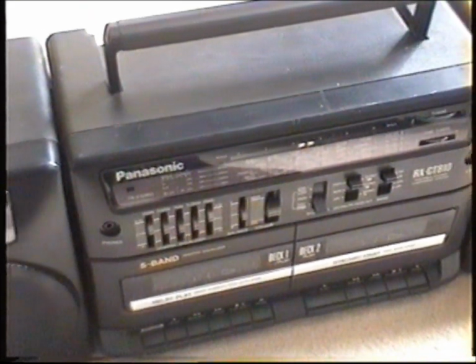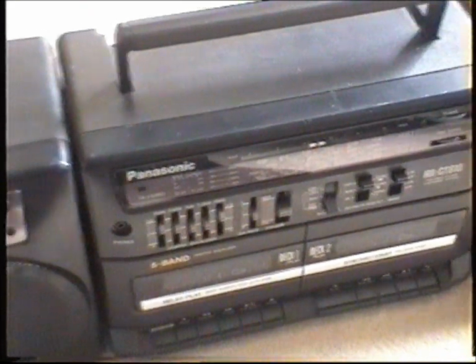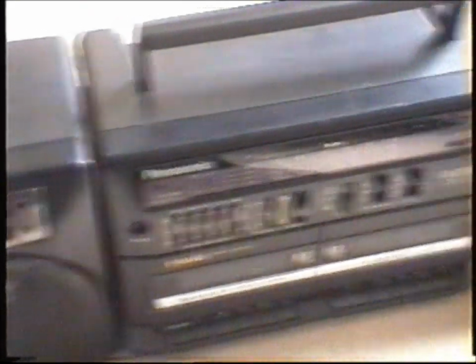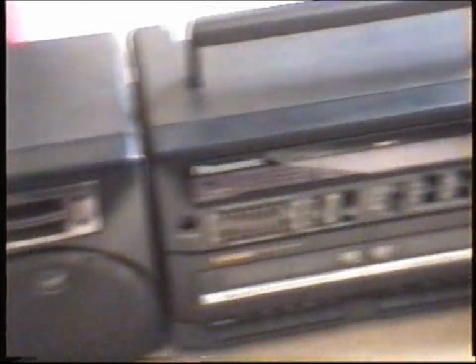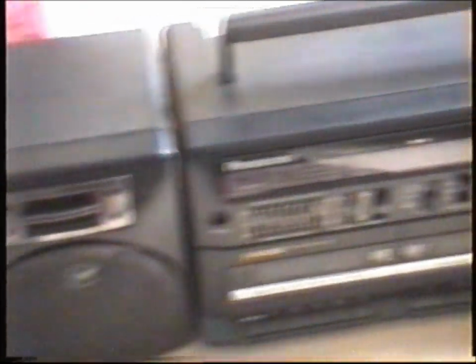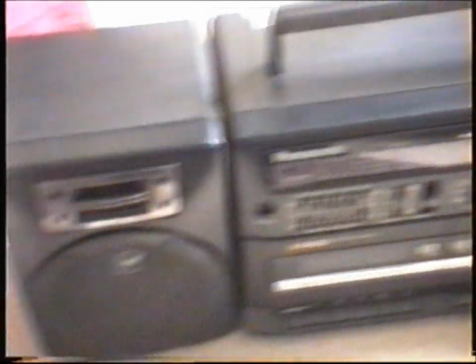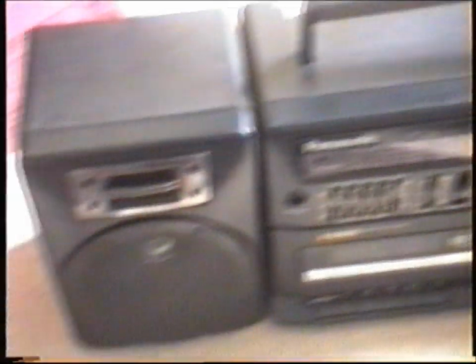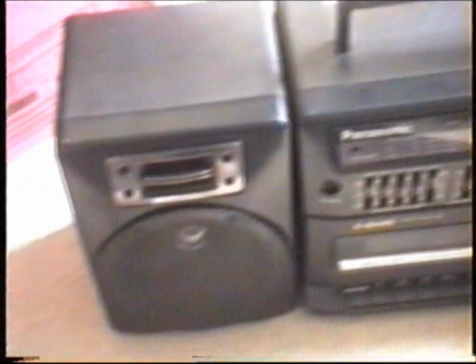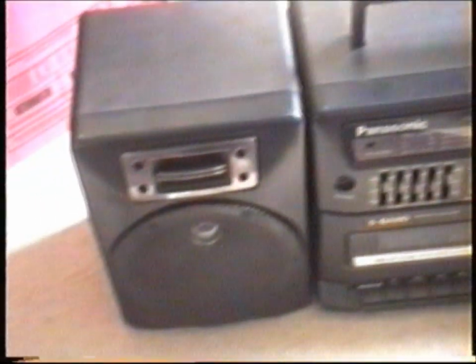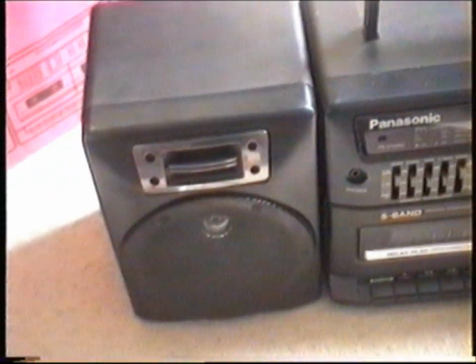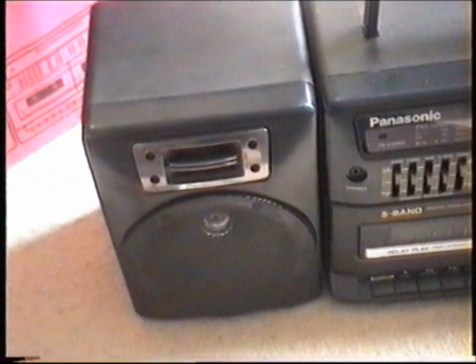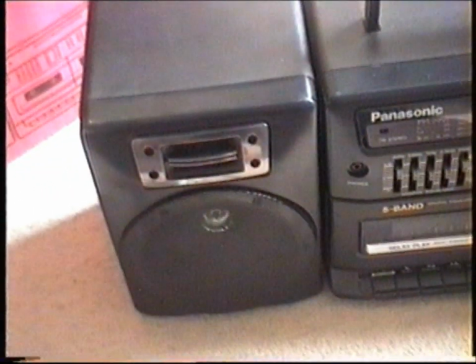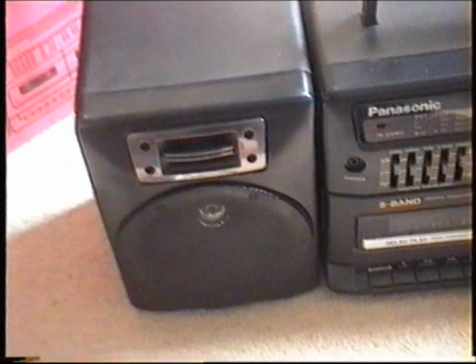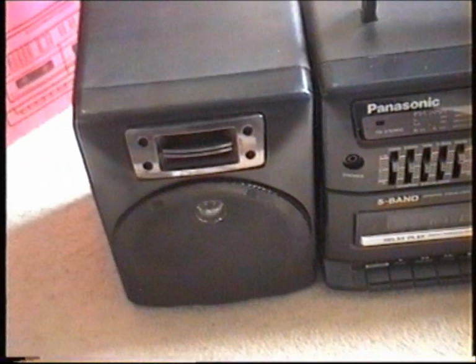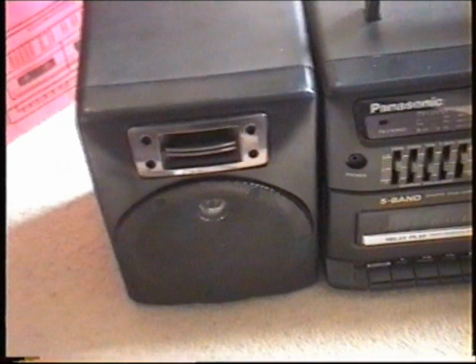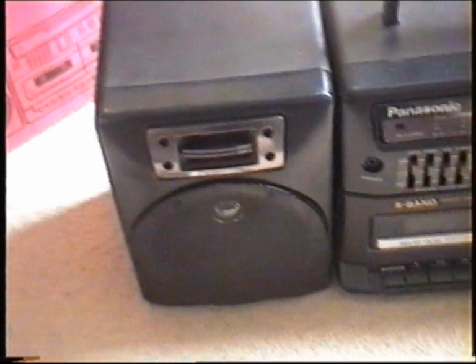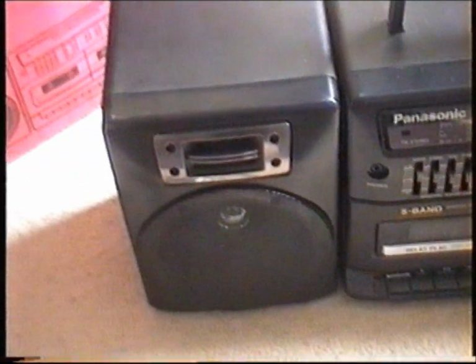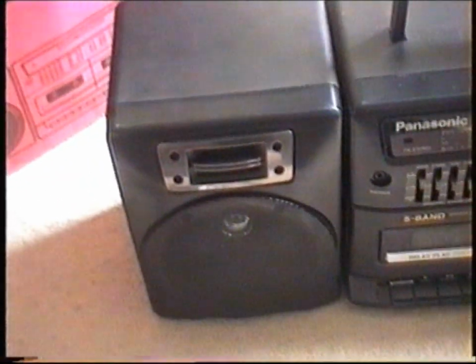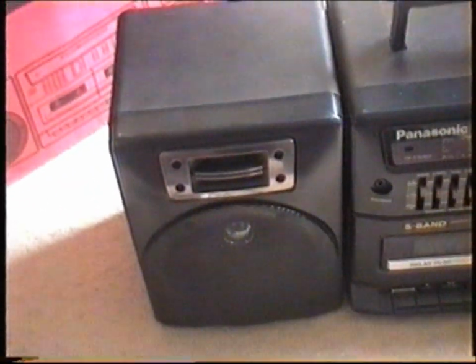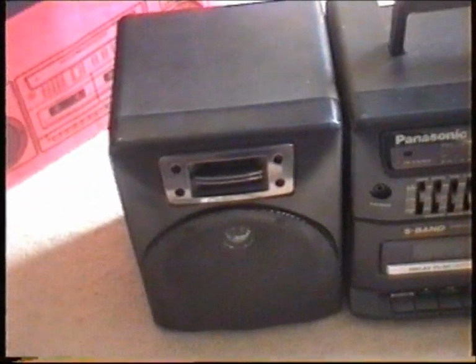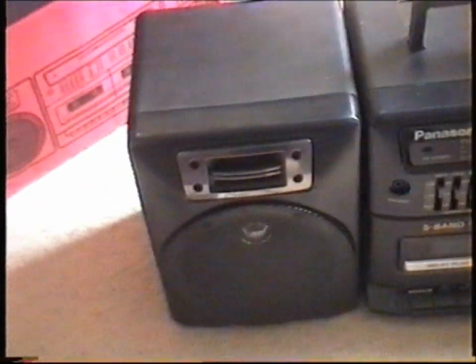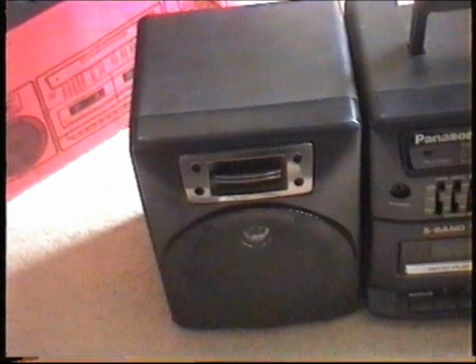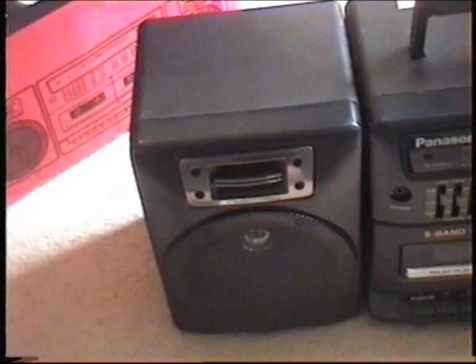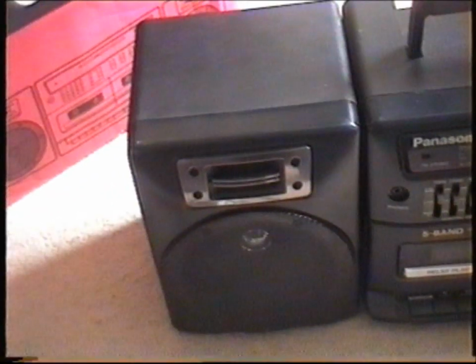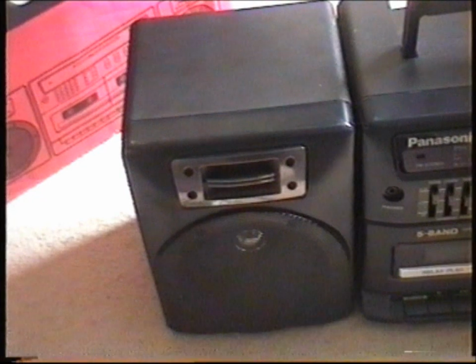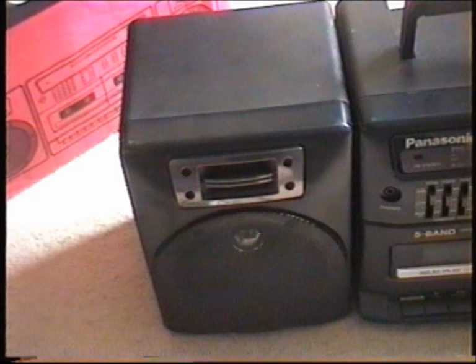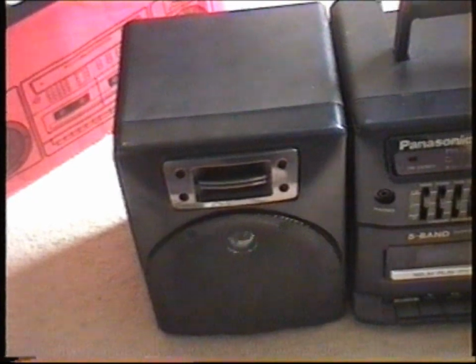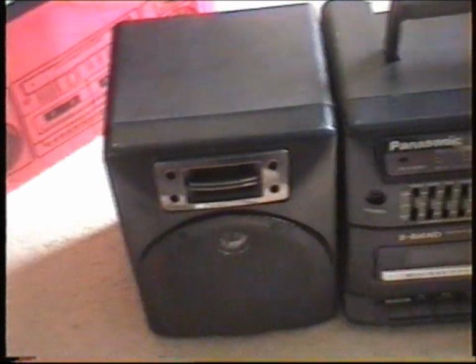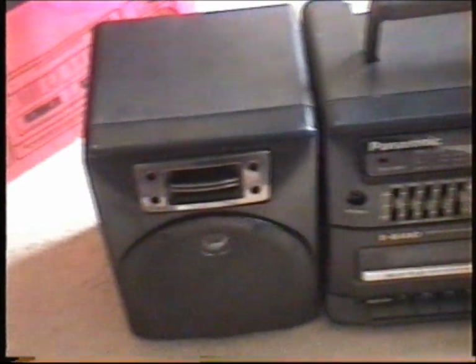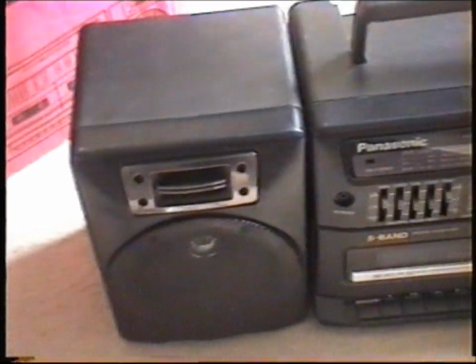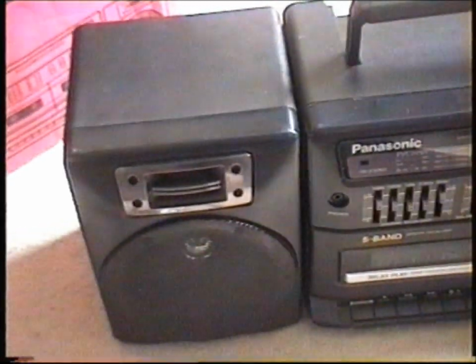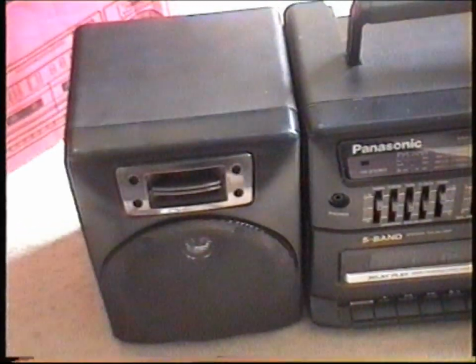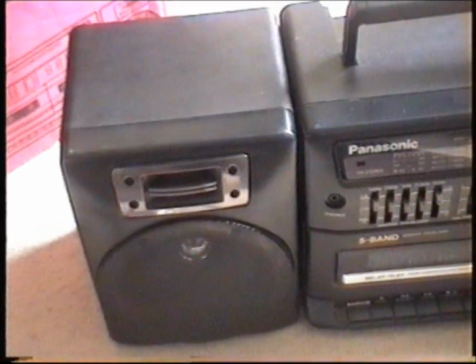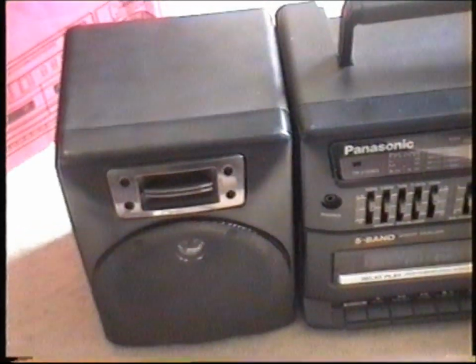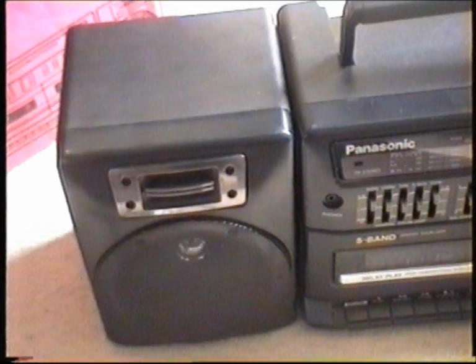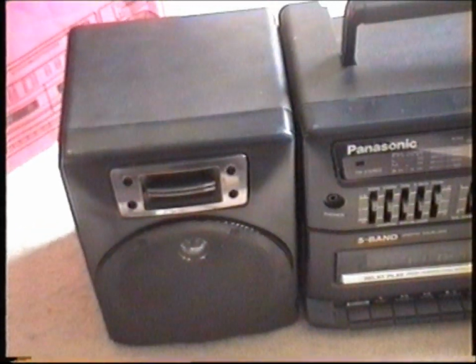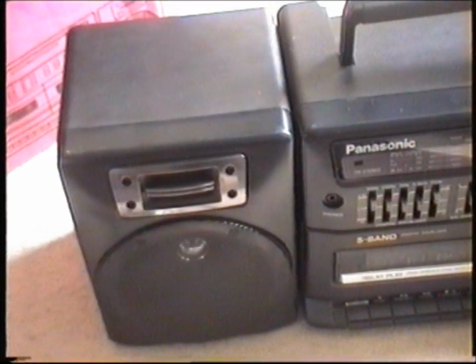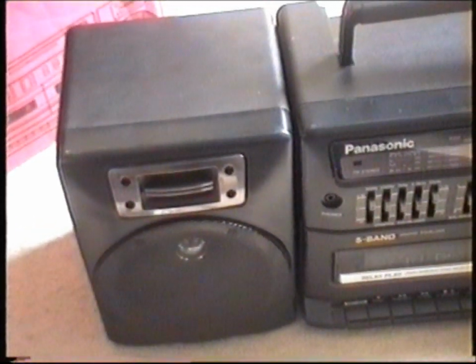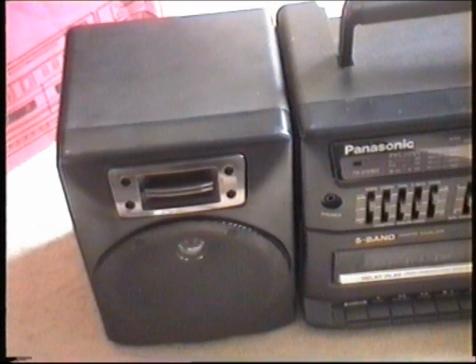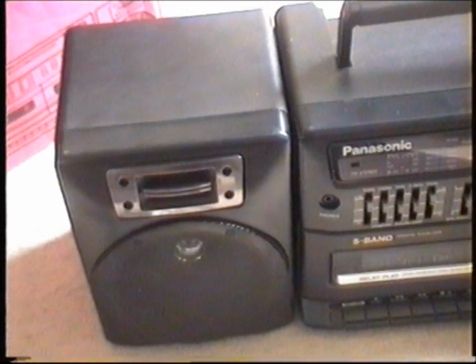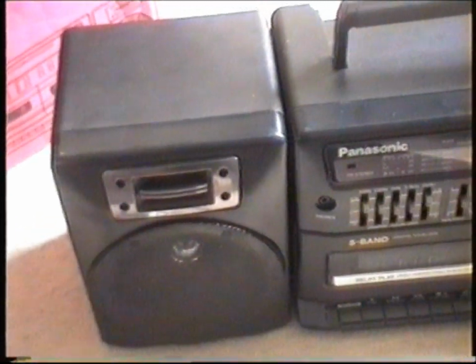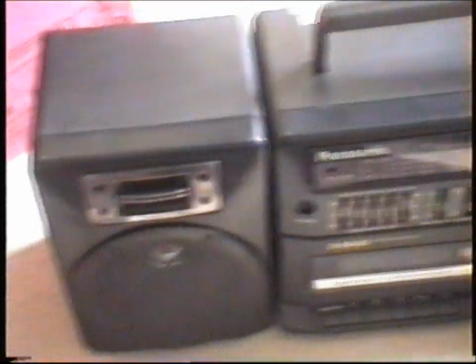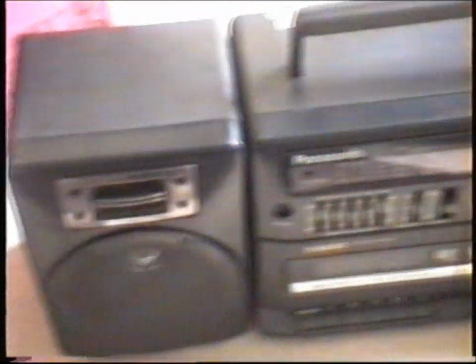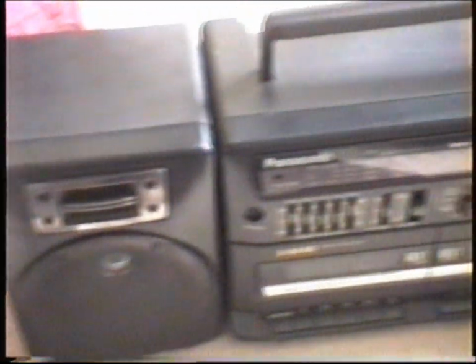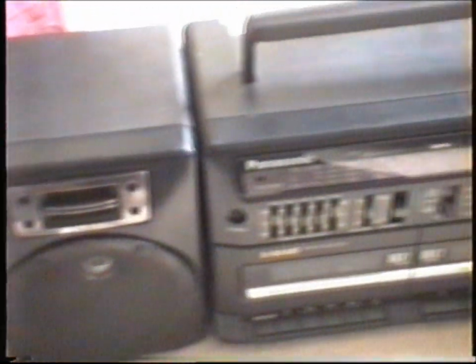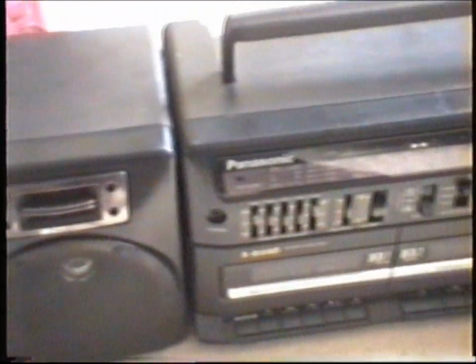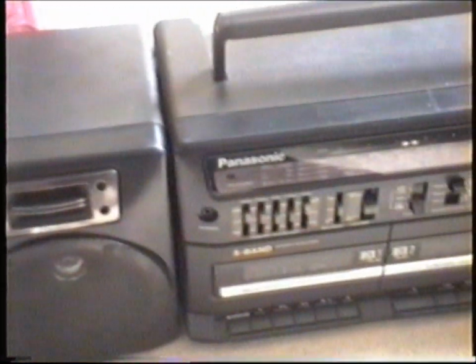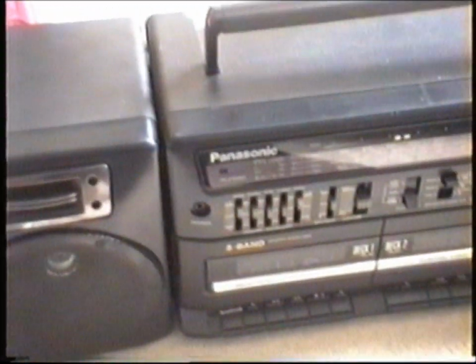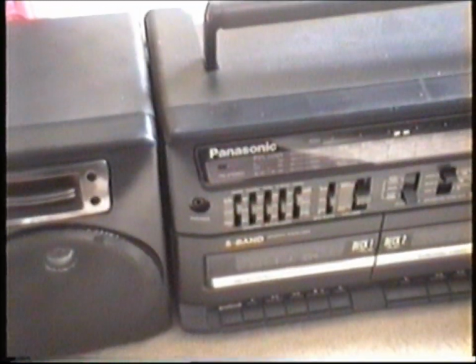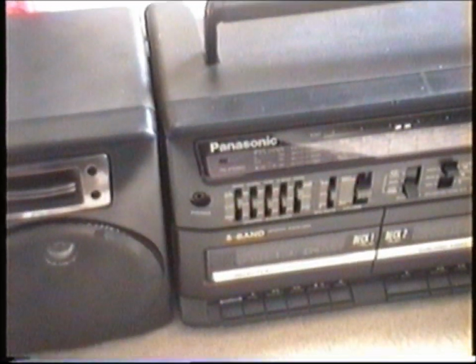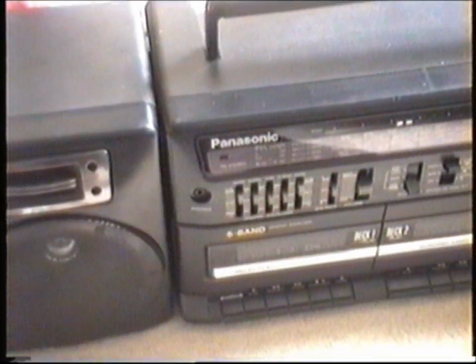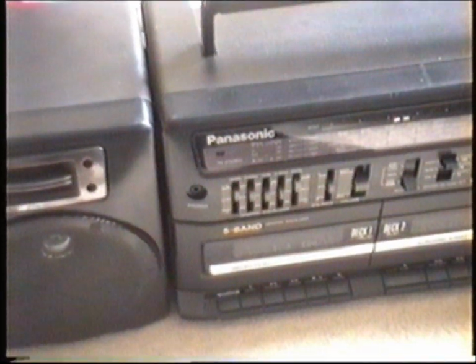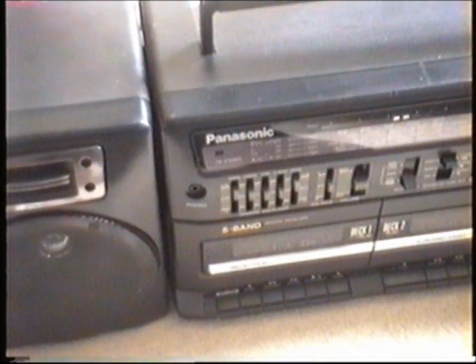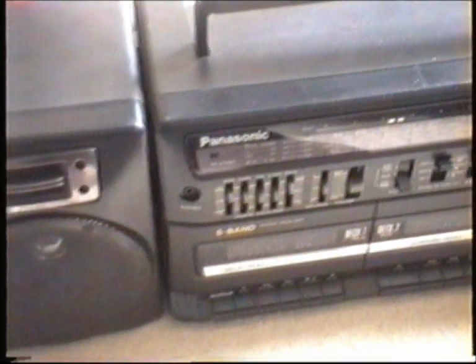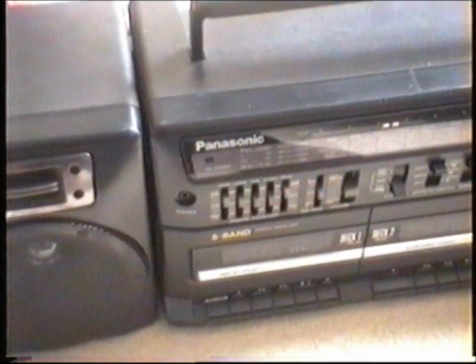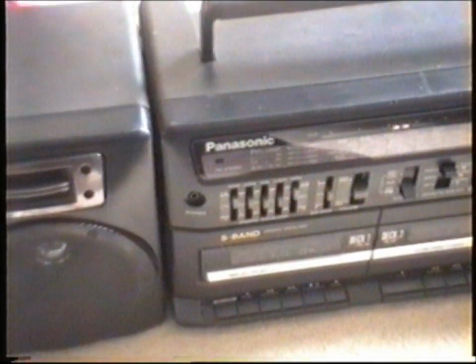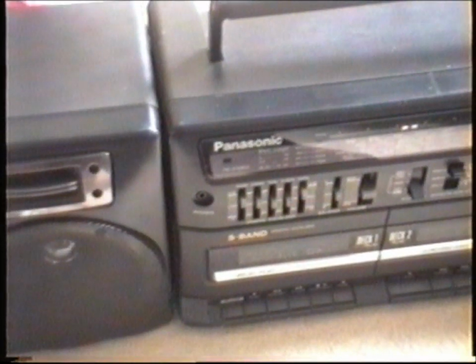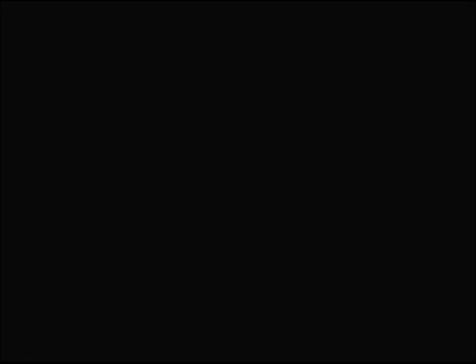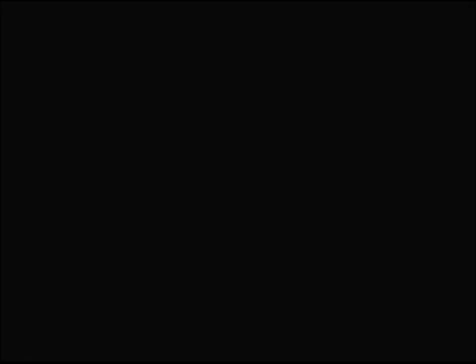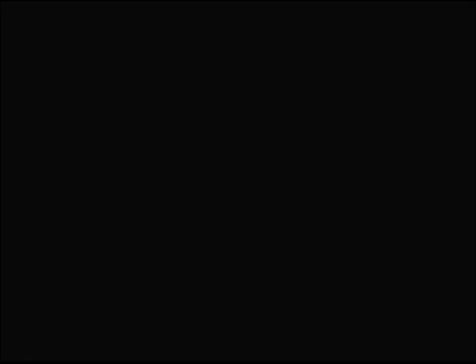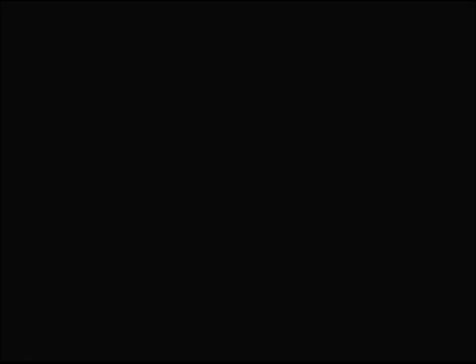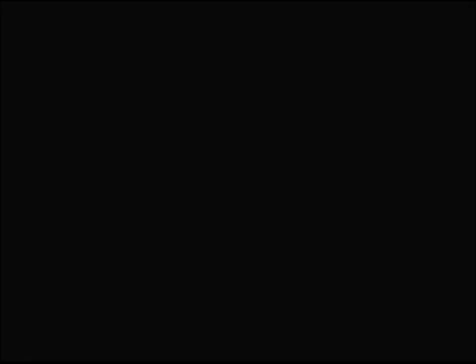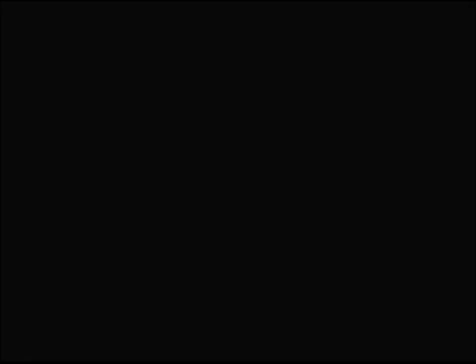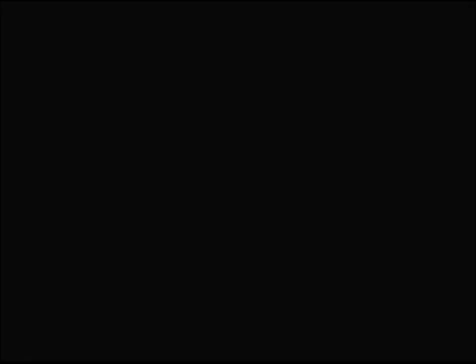So yeah, that's my Panasonic RX CT810 portable.